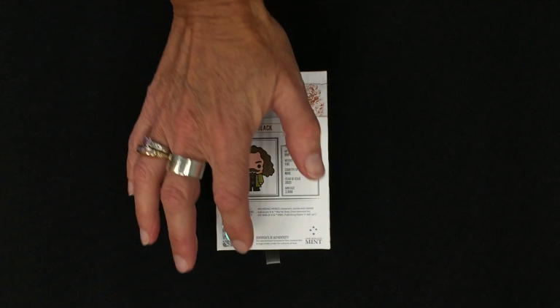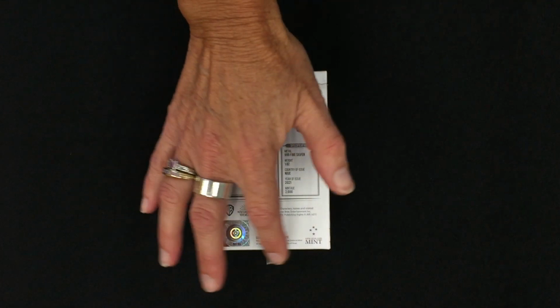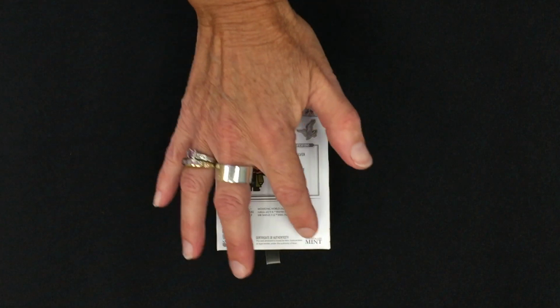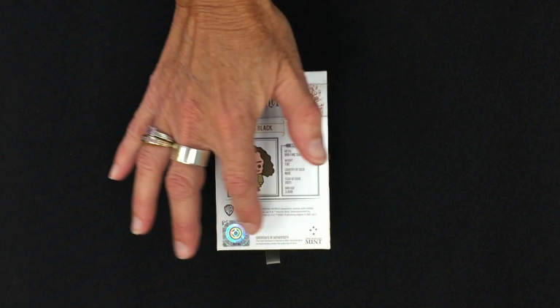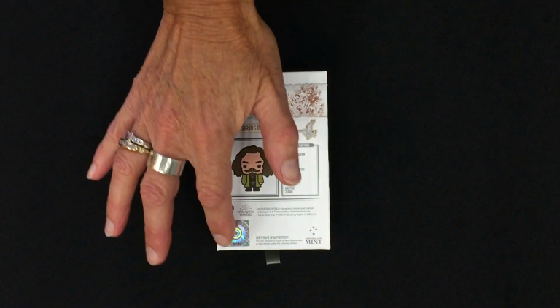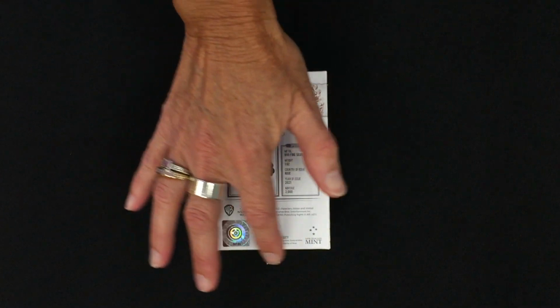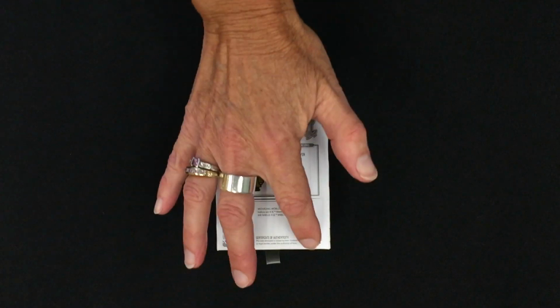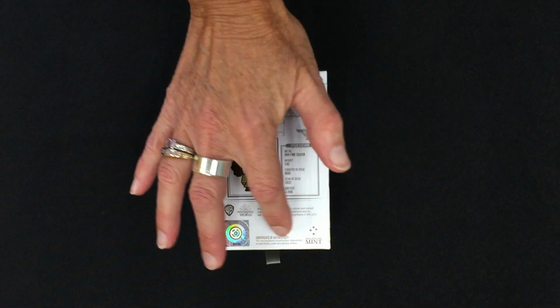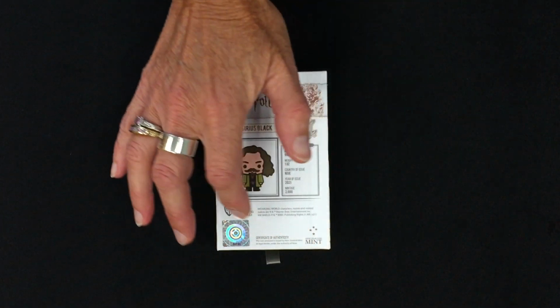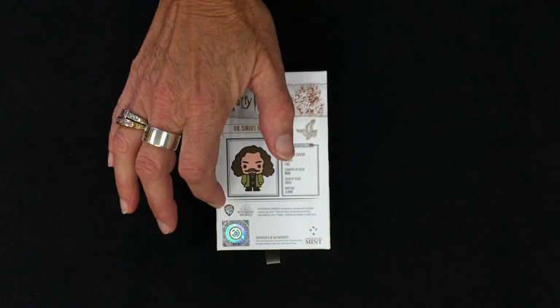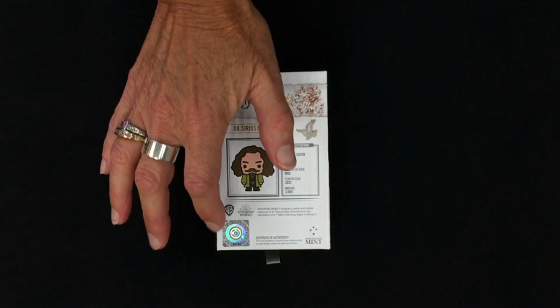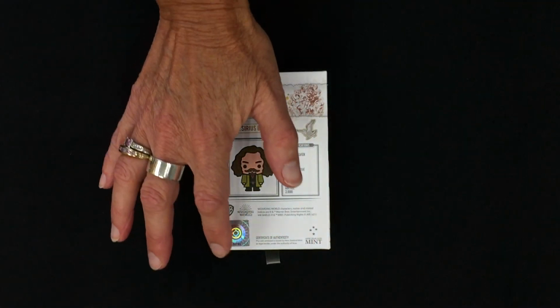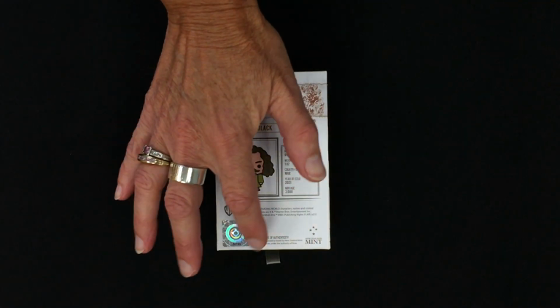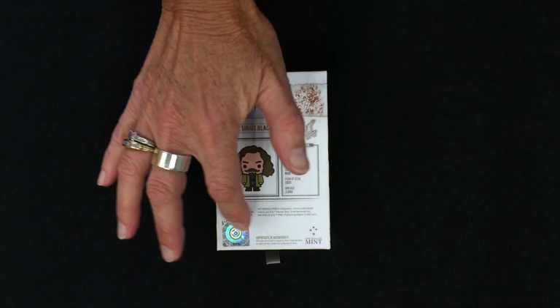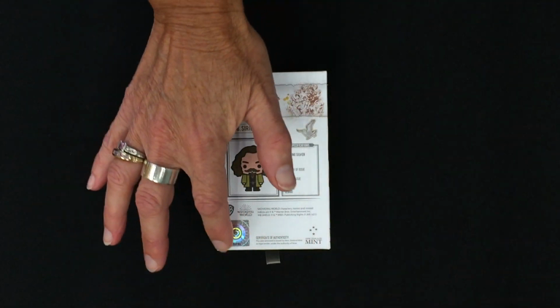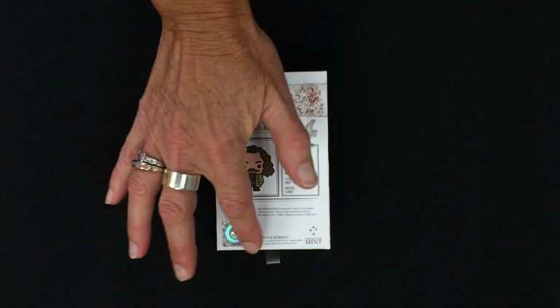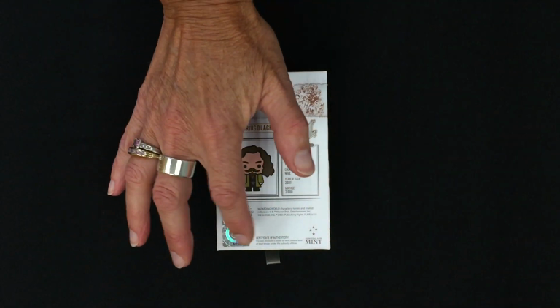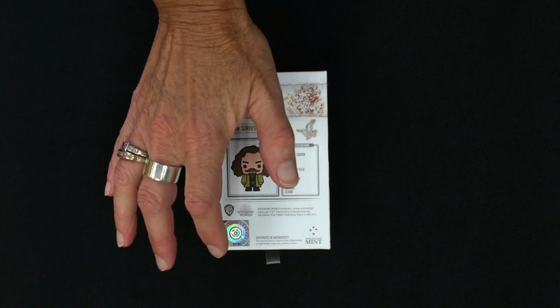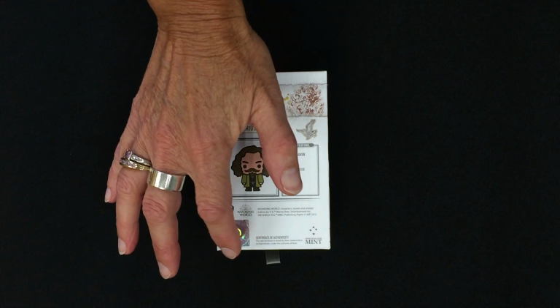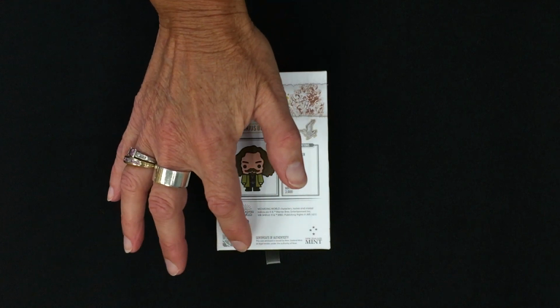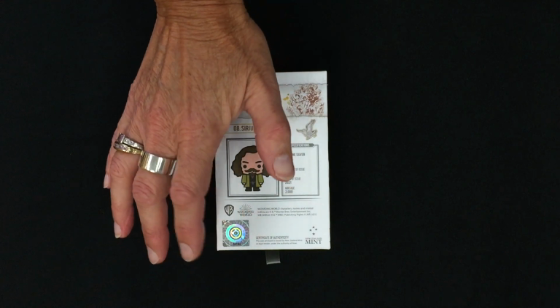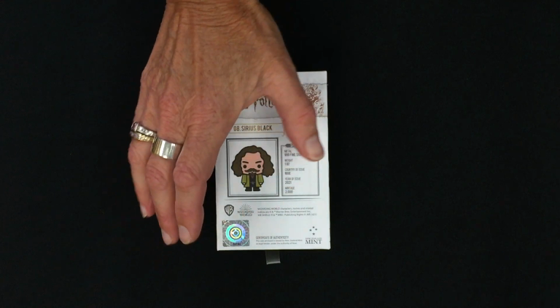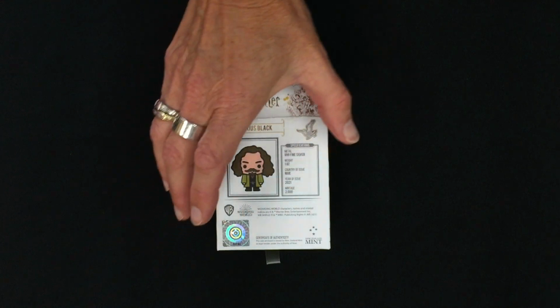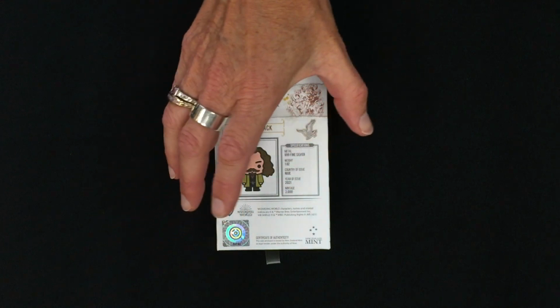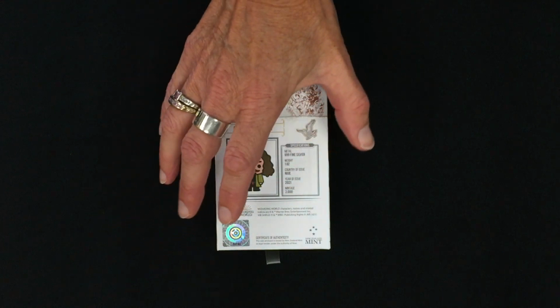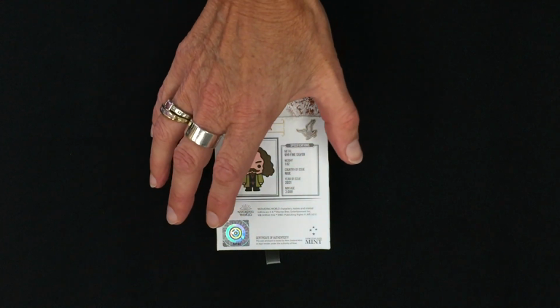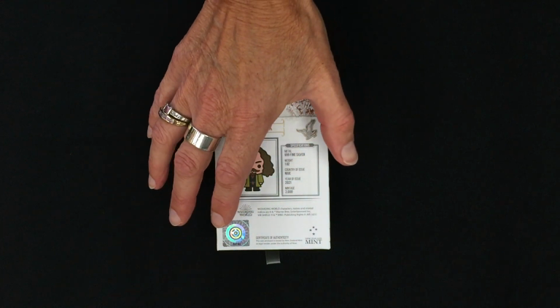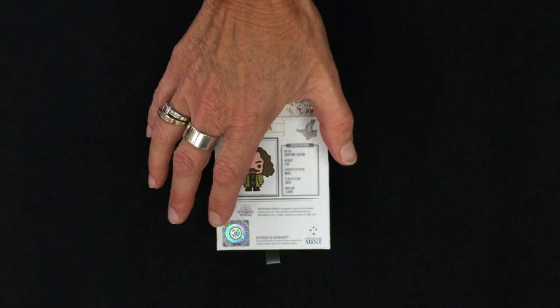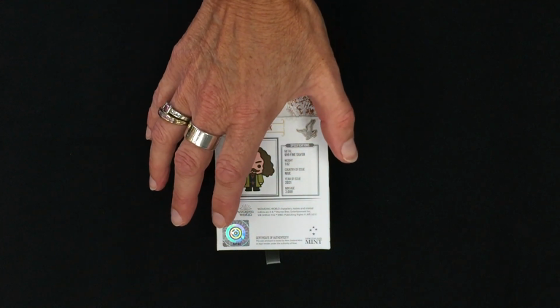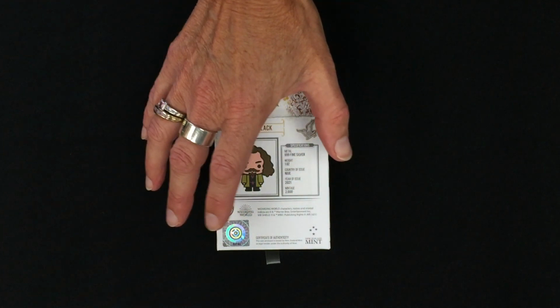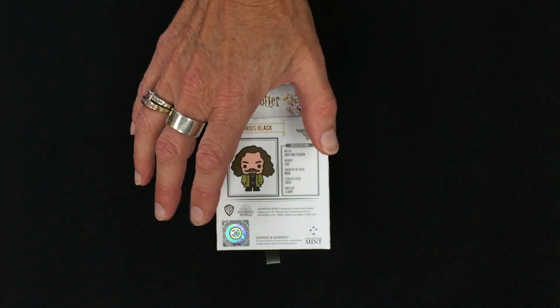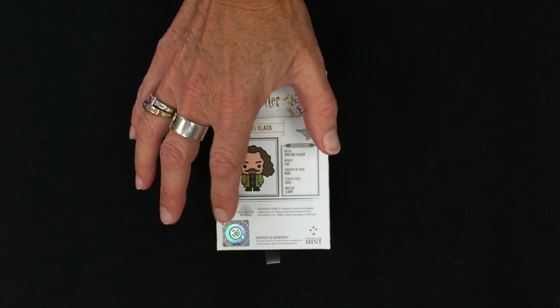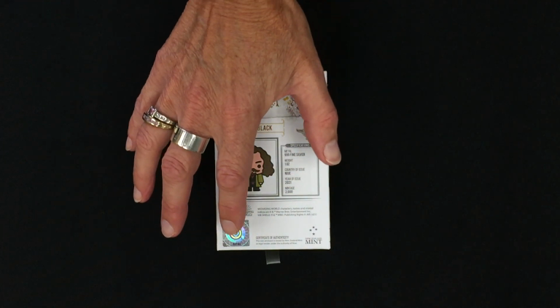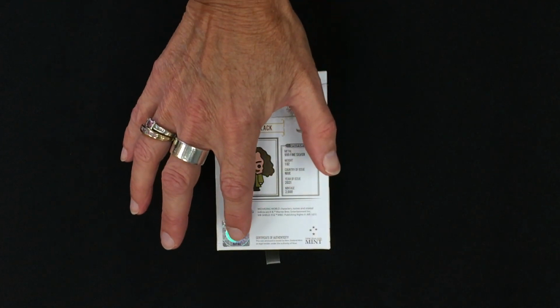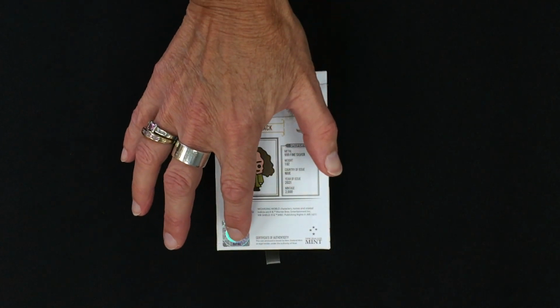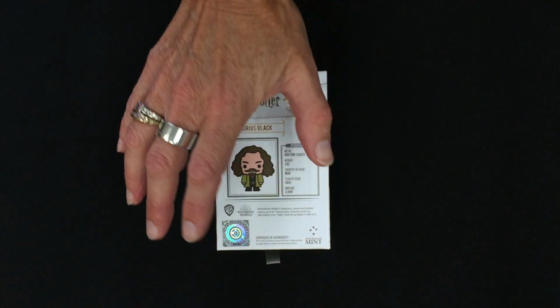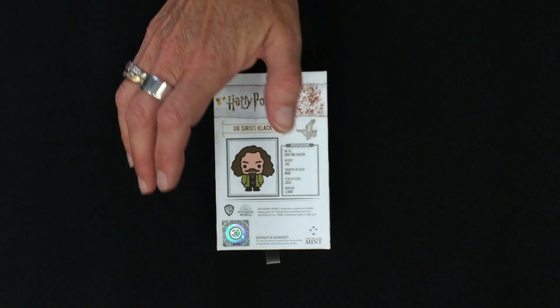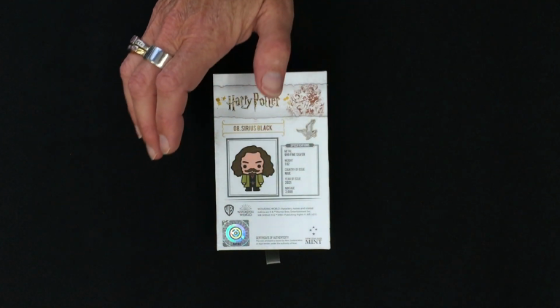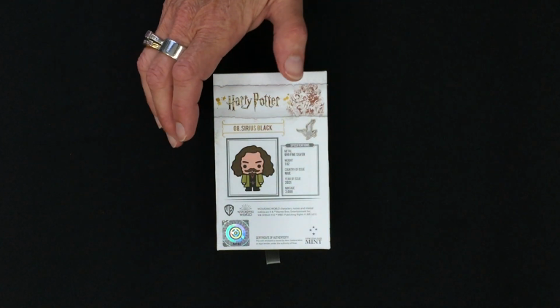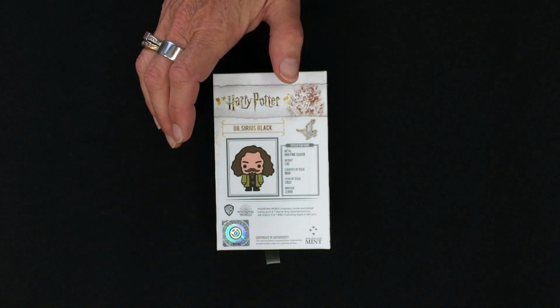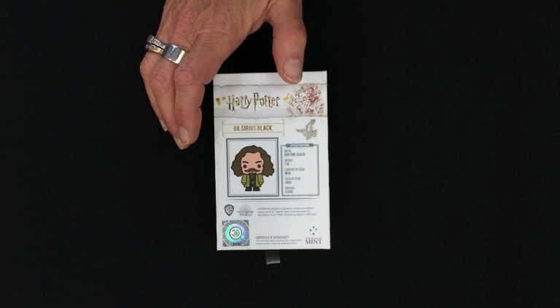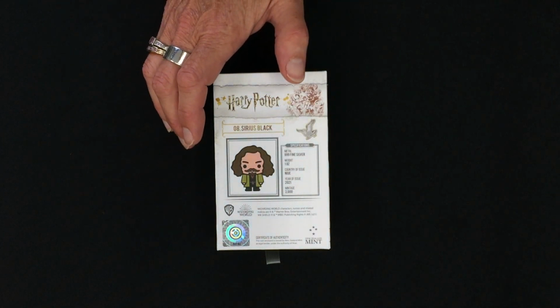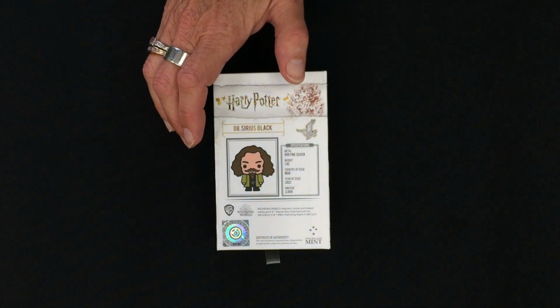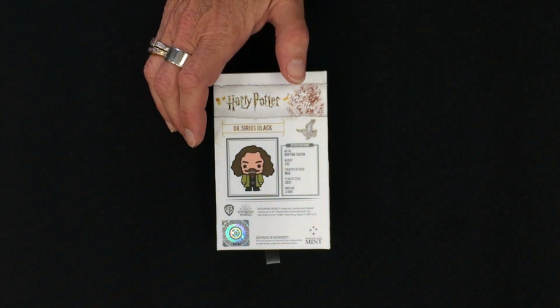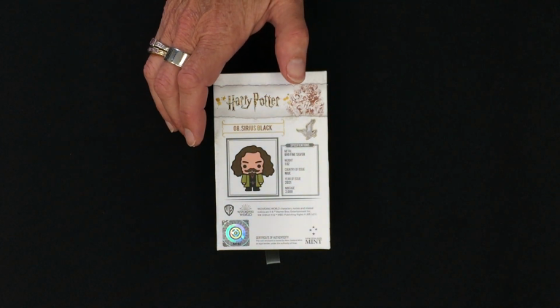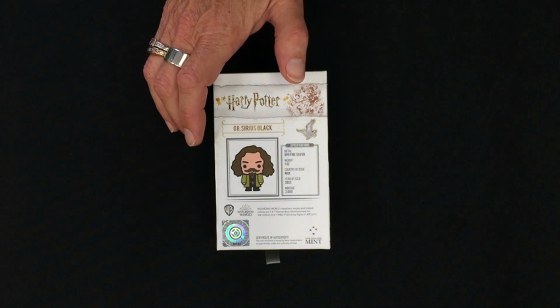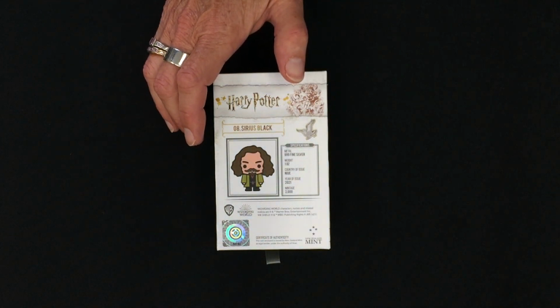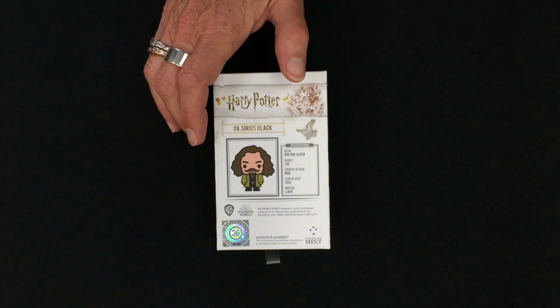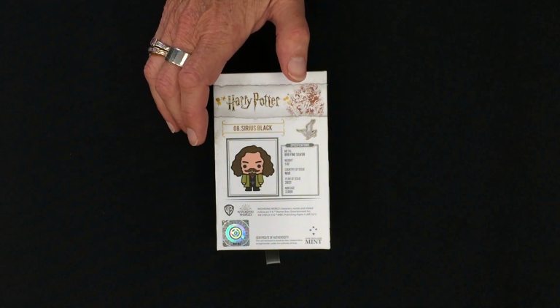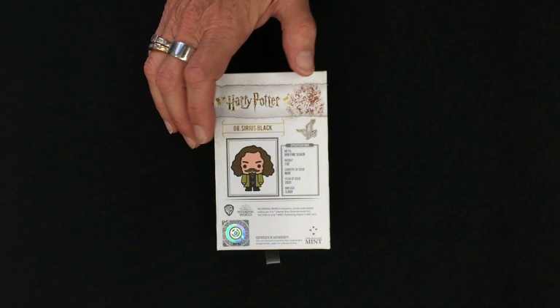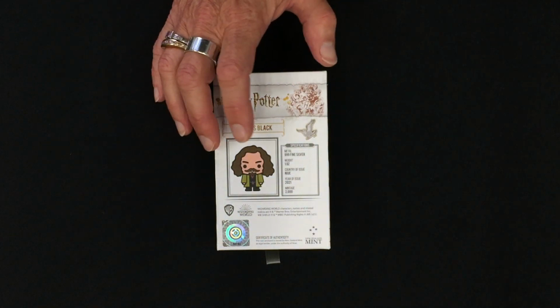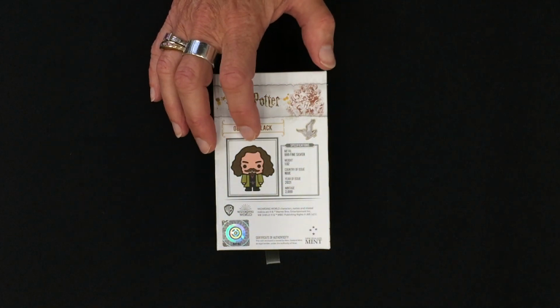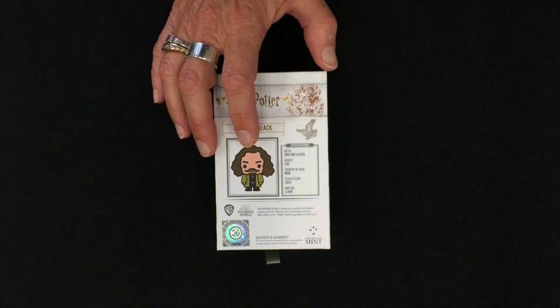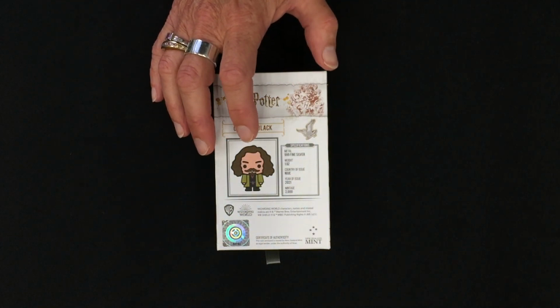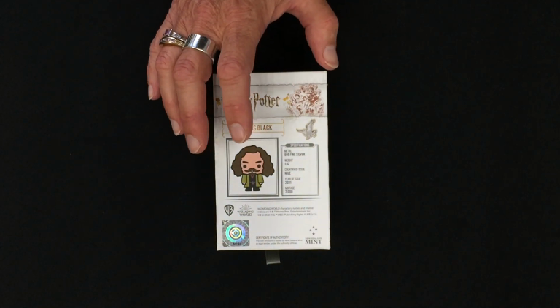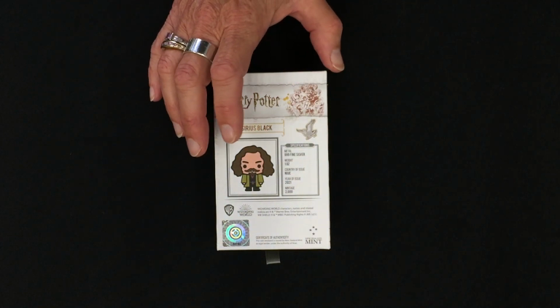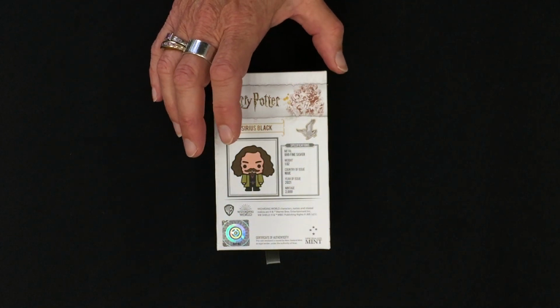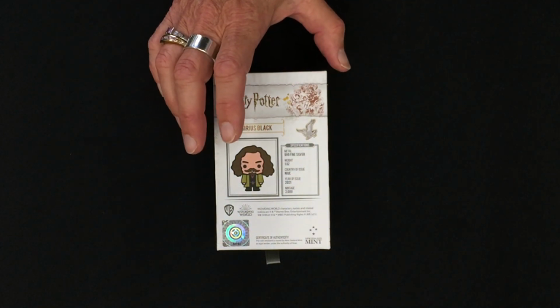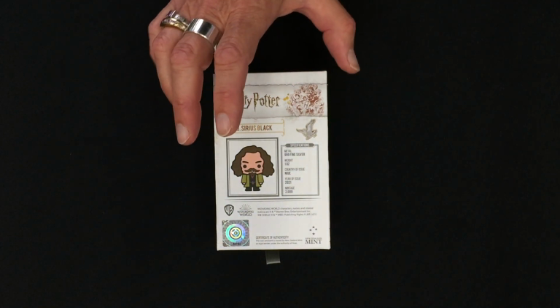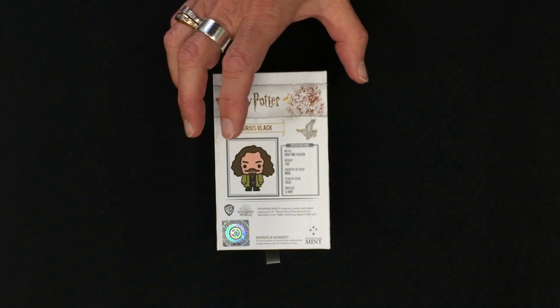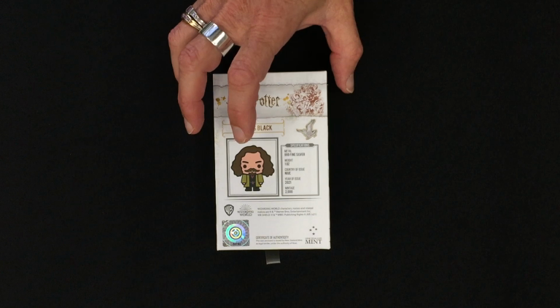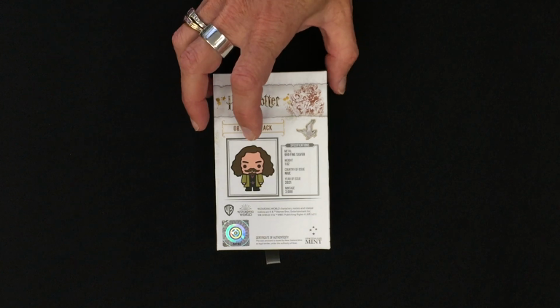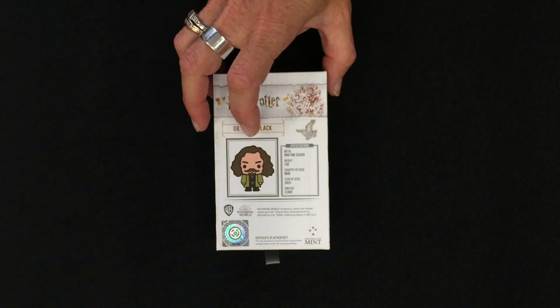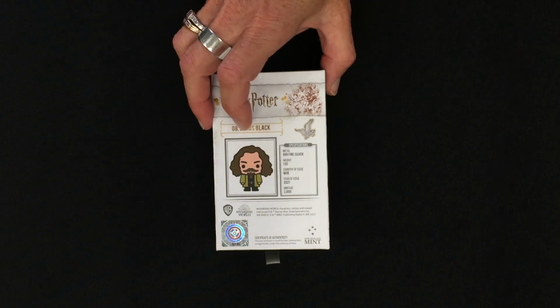Down here is a certificate of authenticity and a sticker which has the number in the mintage of this particular coin.